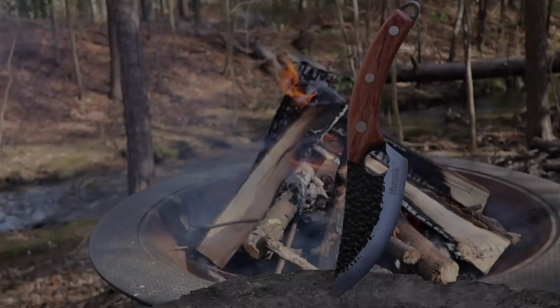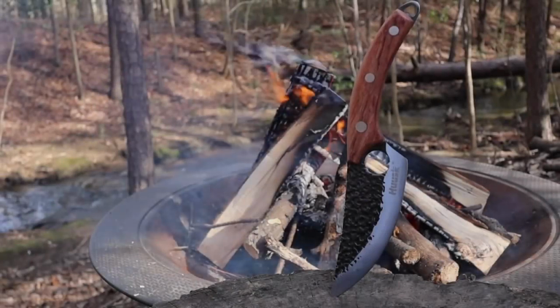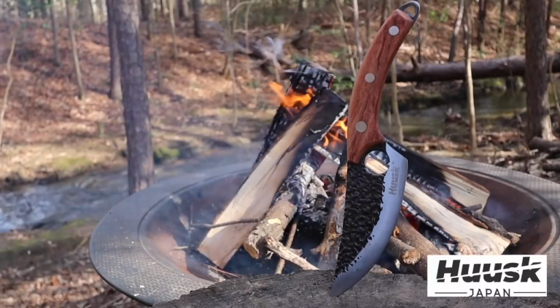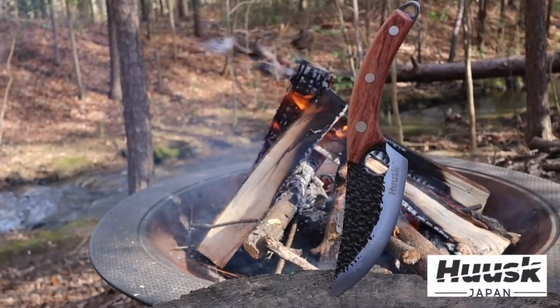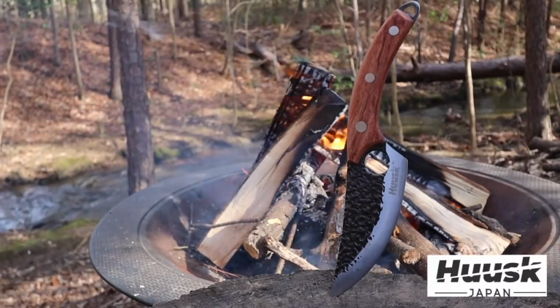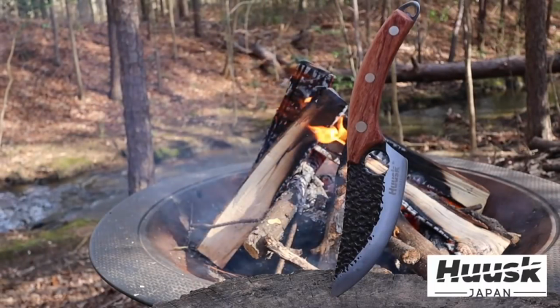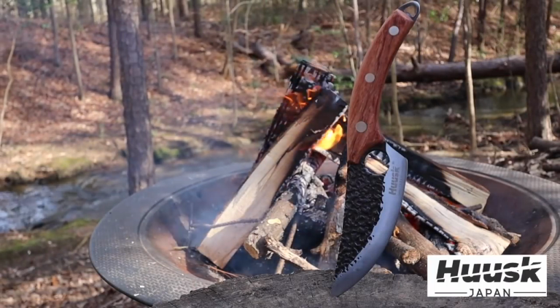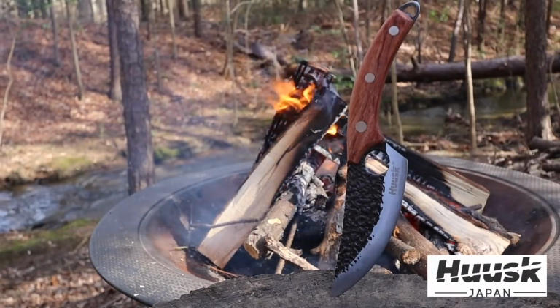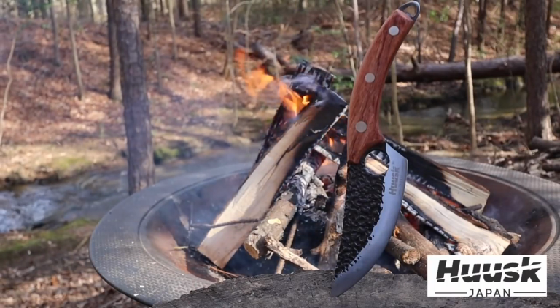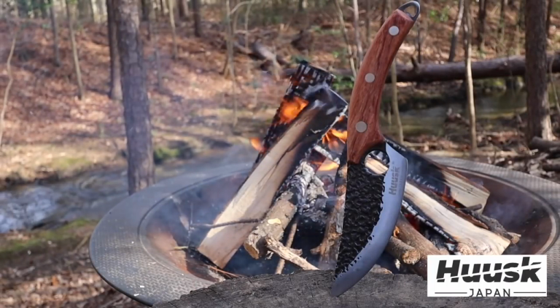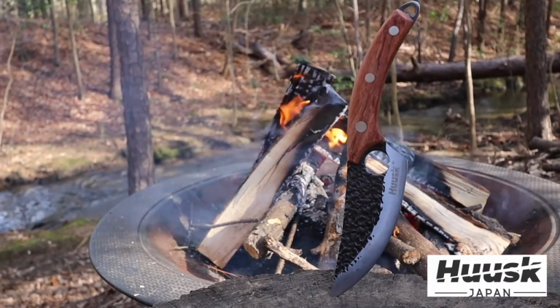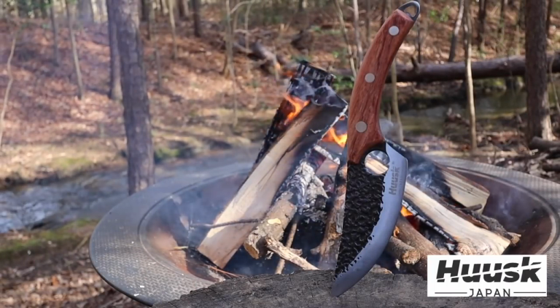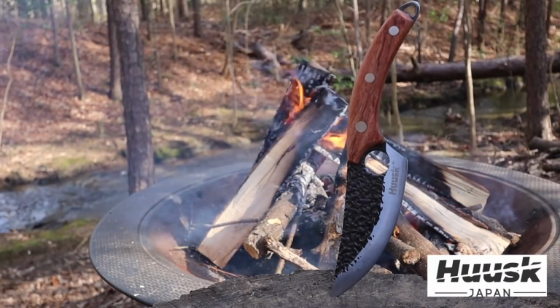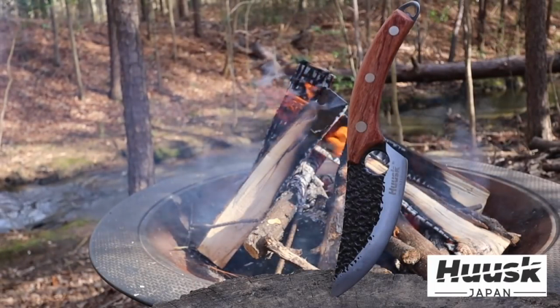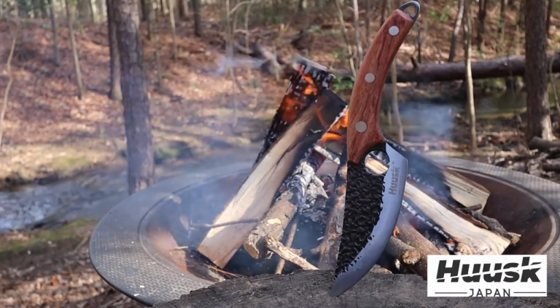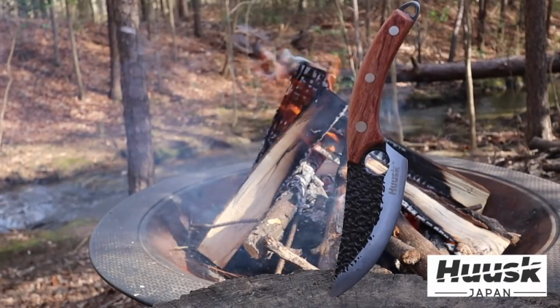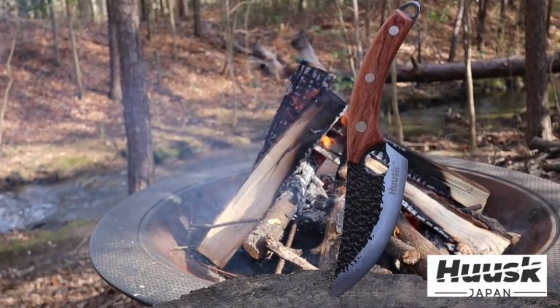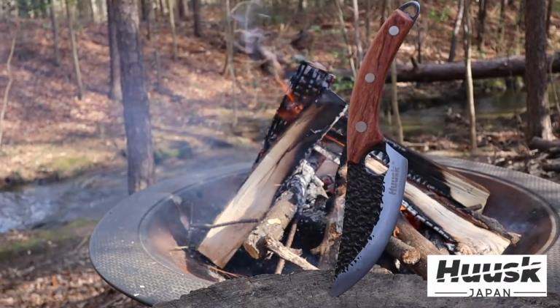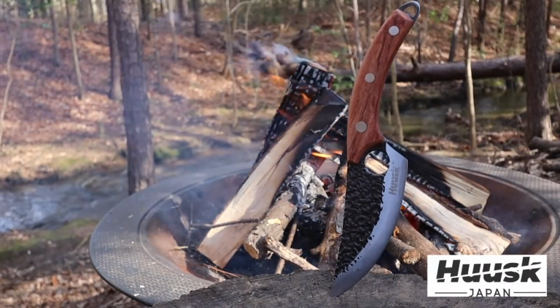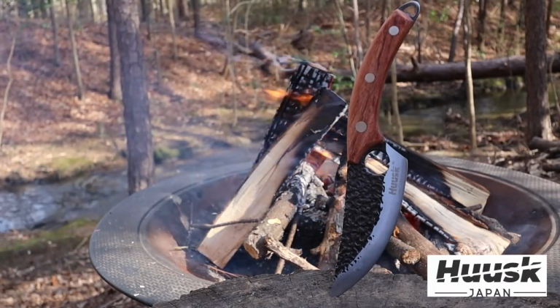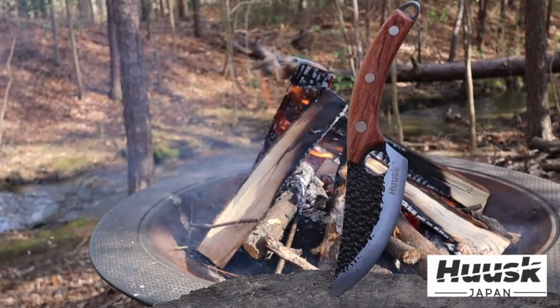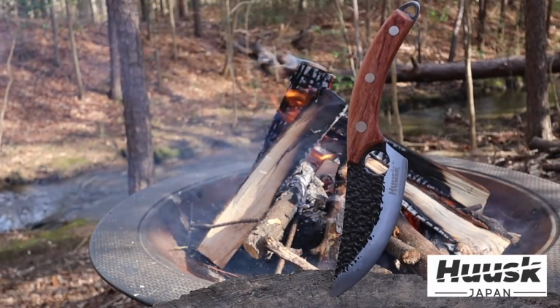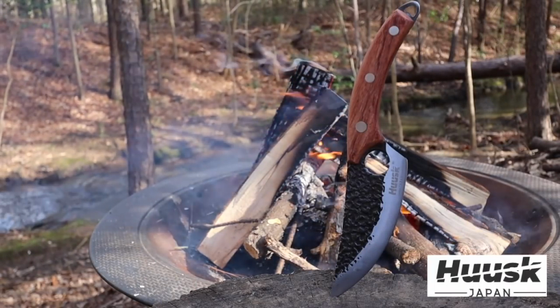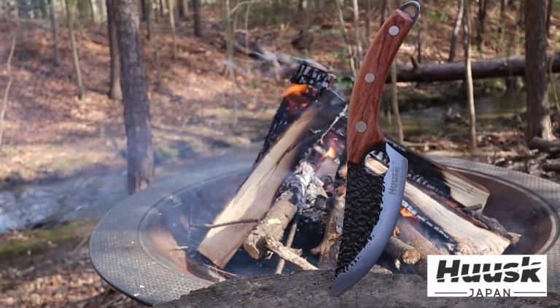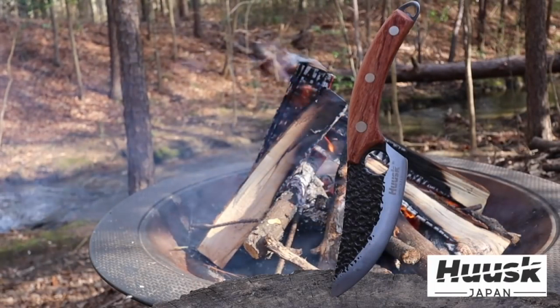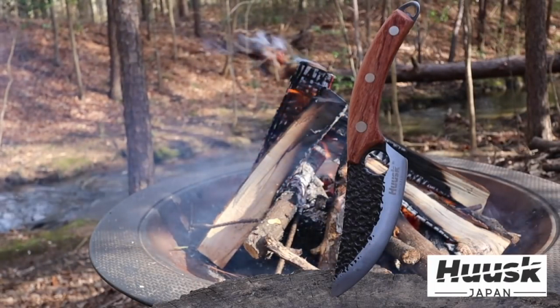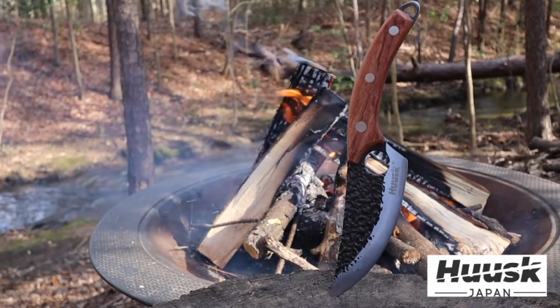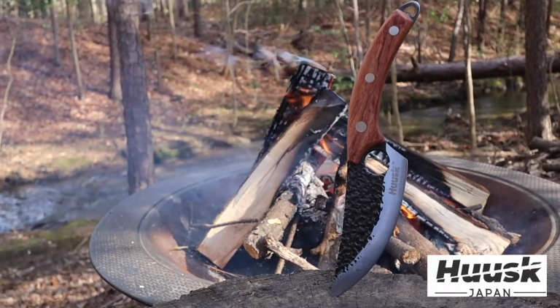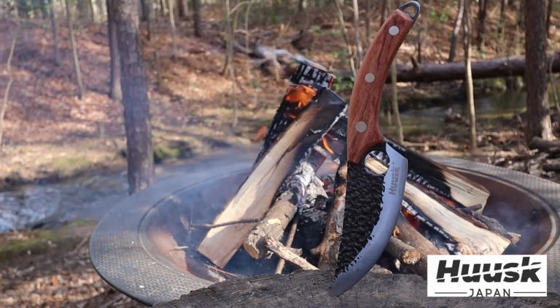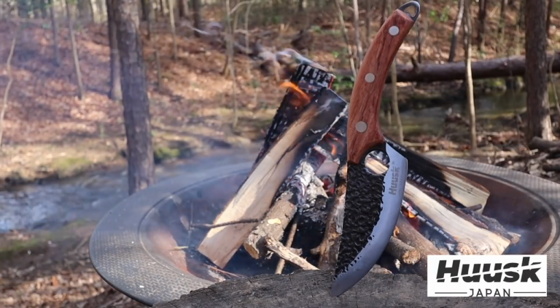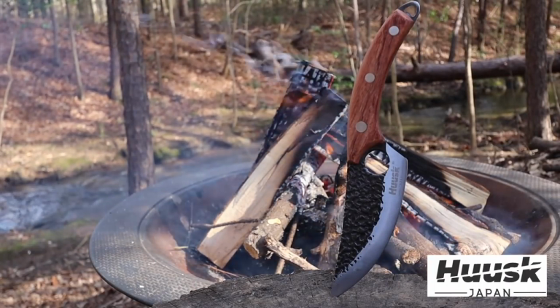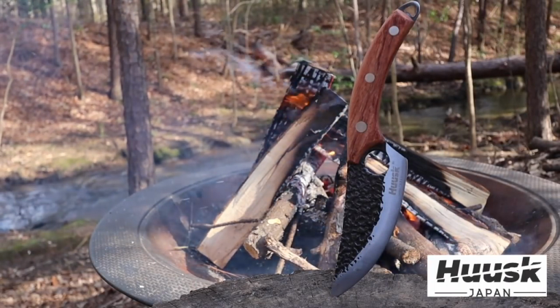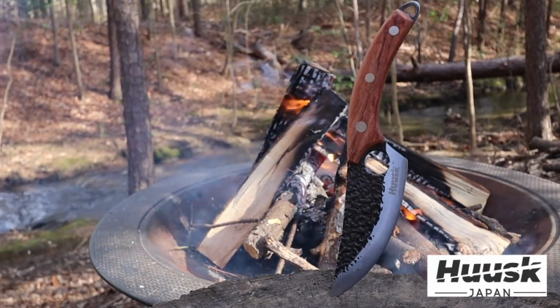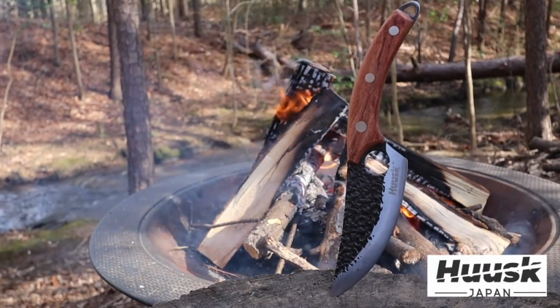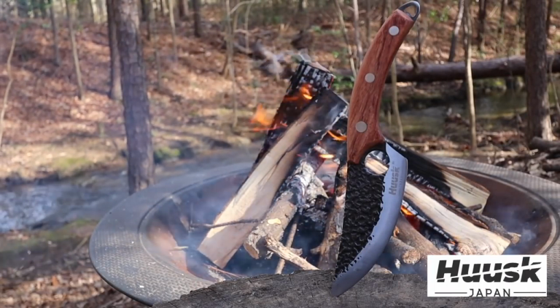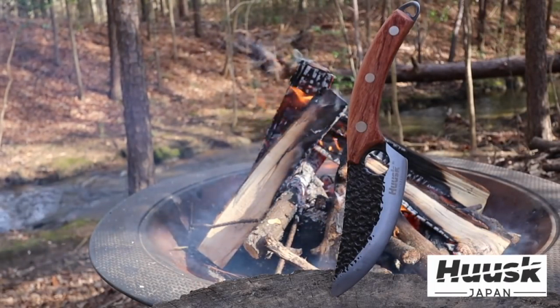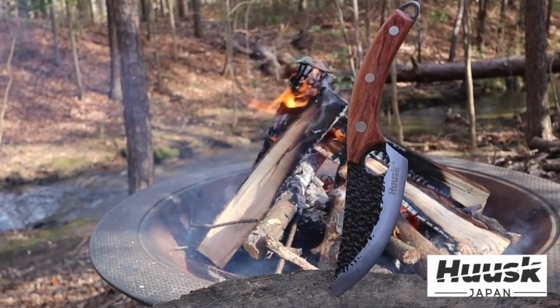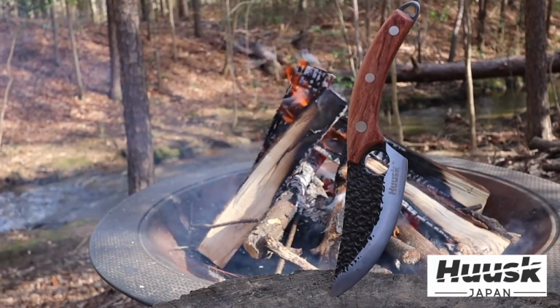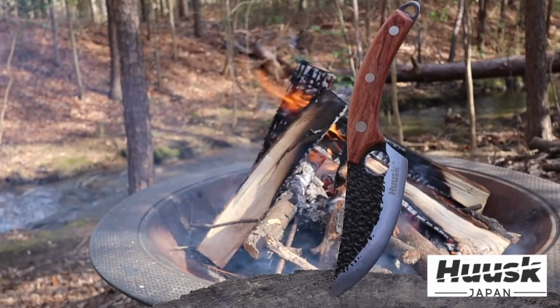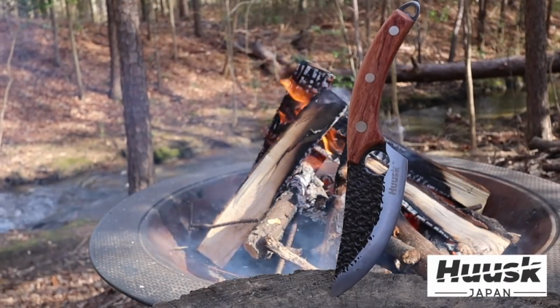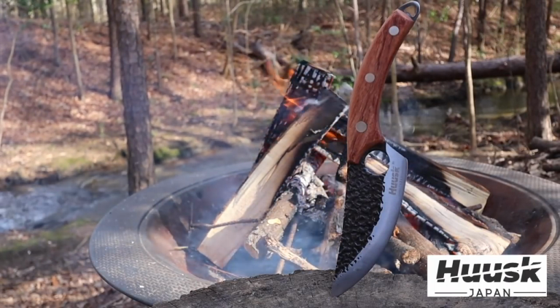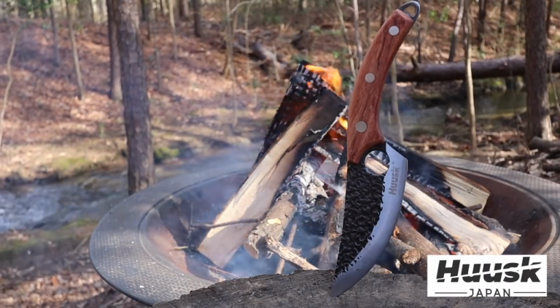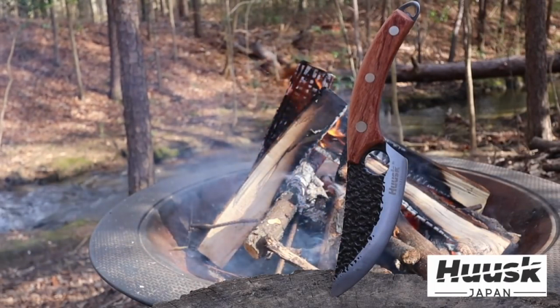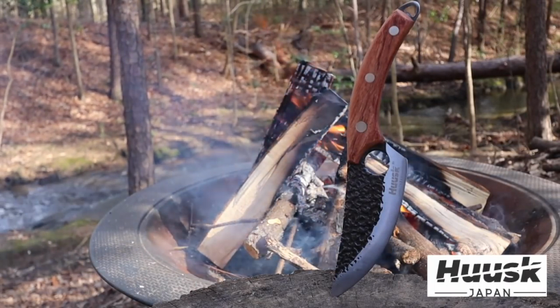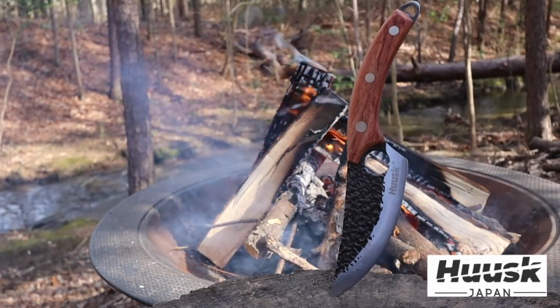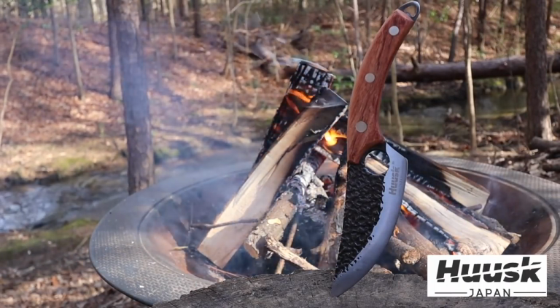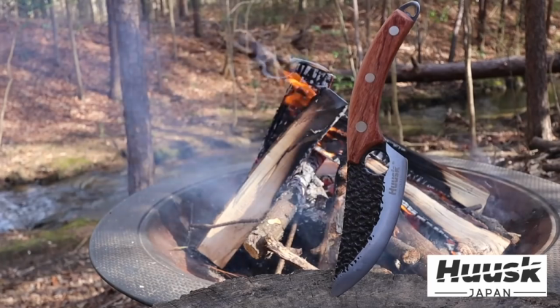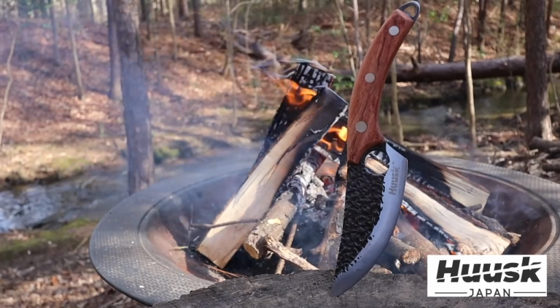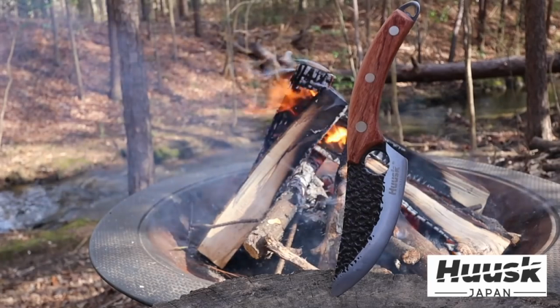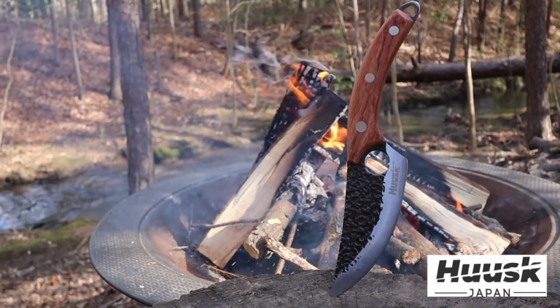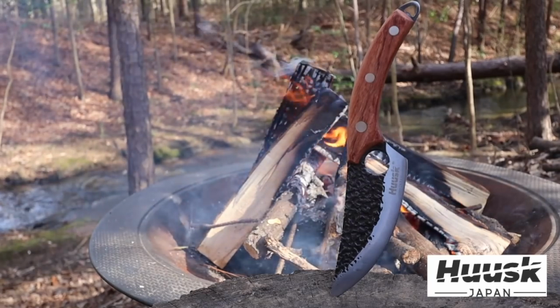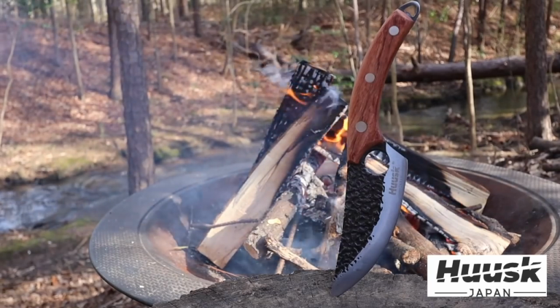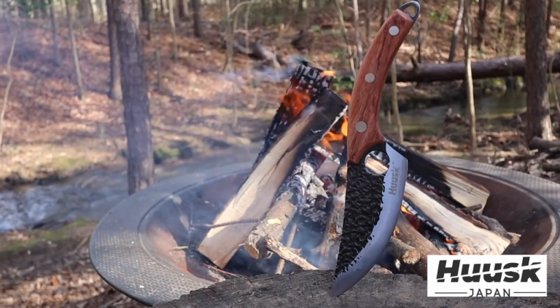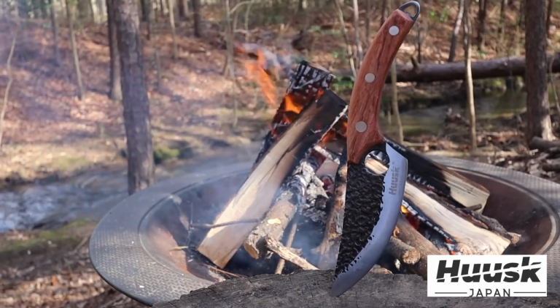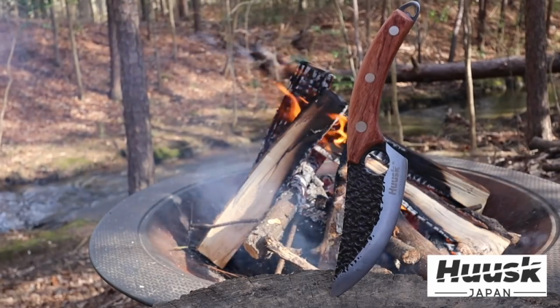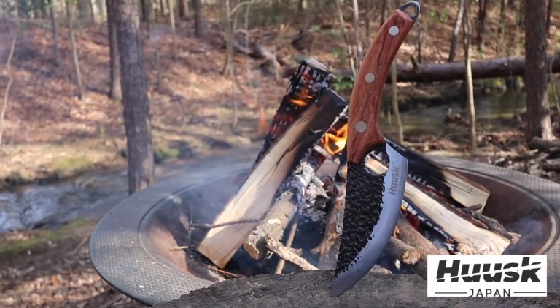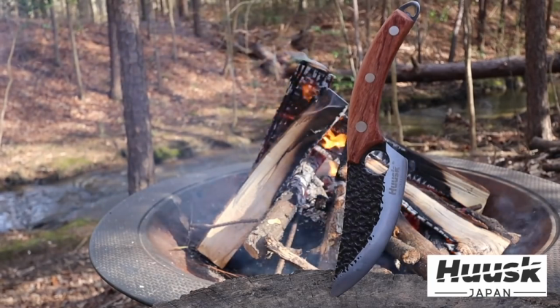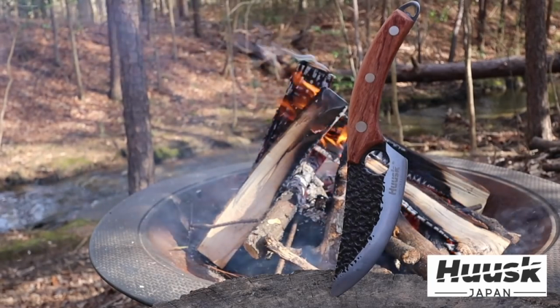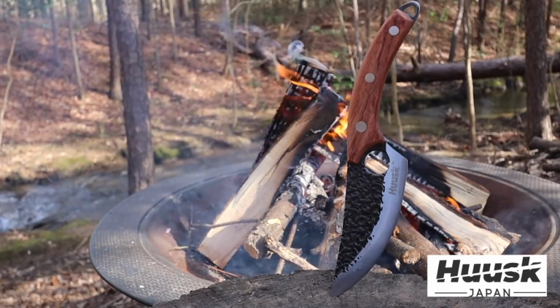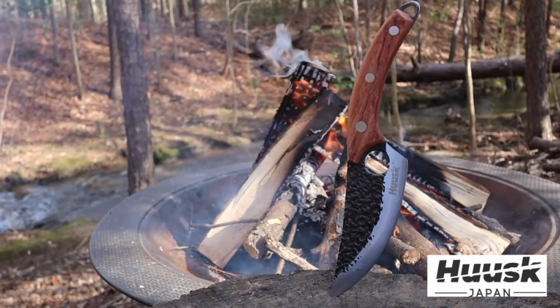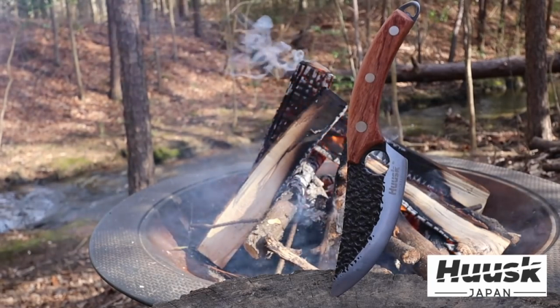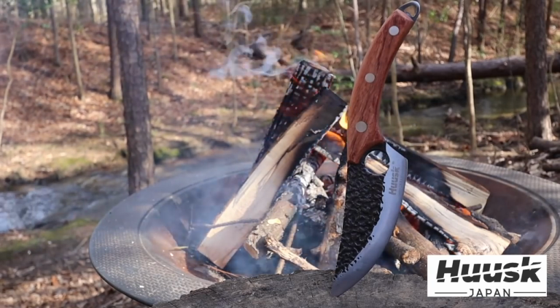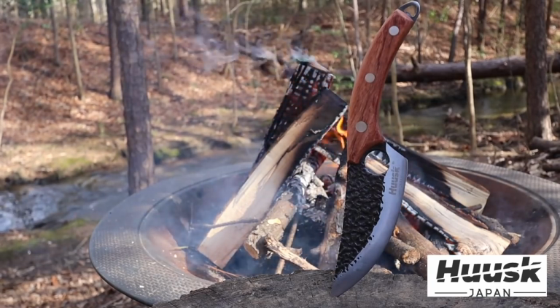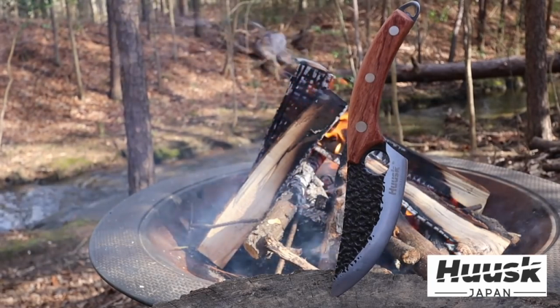This video is proudly sponsored by Husk Knives. Get 70% off your next Husk Knife purchase before the offer runs out.